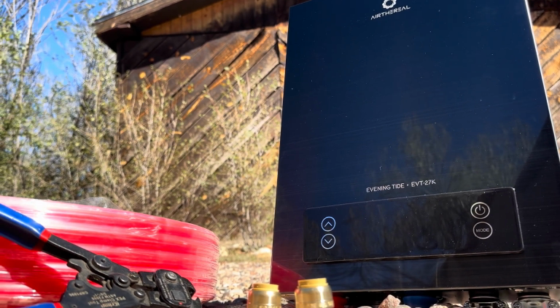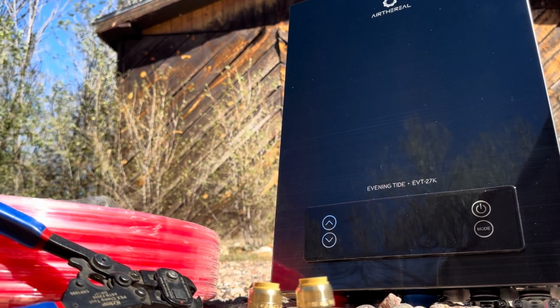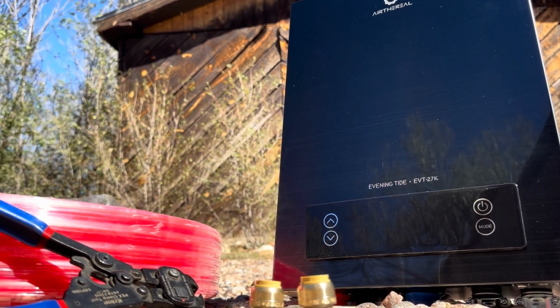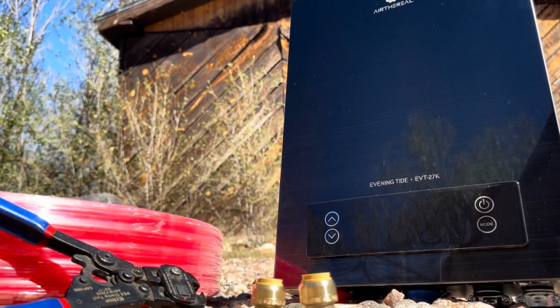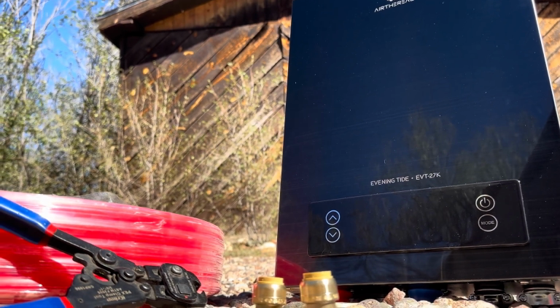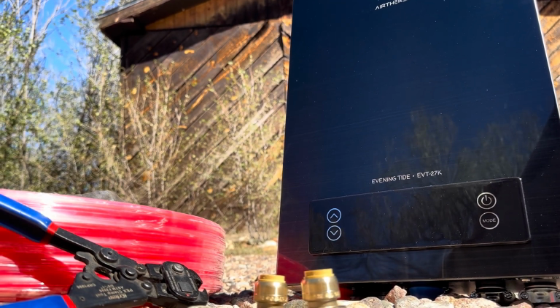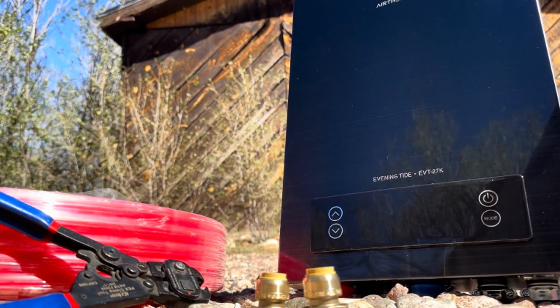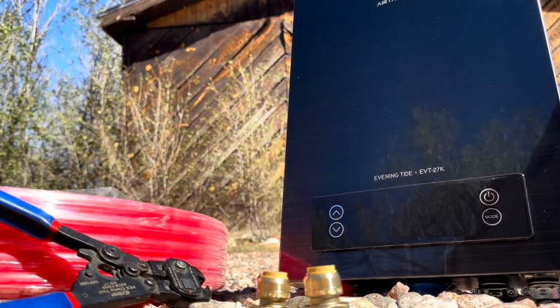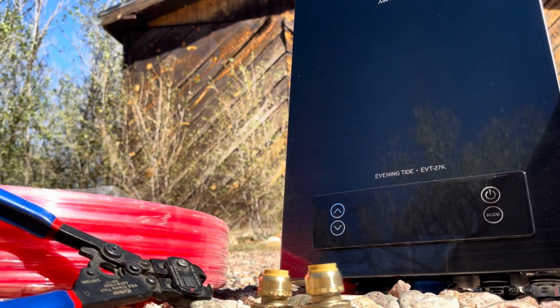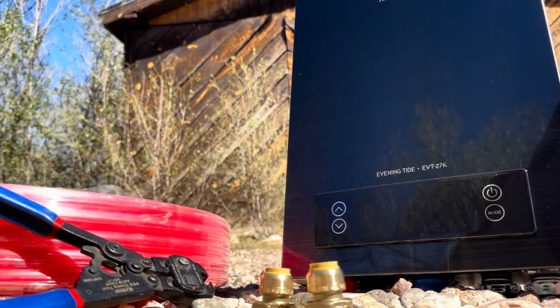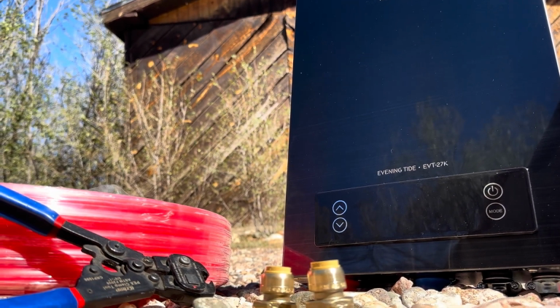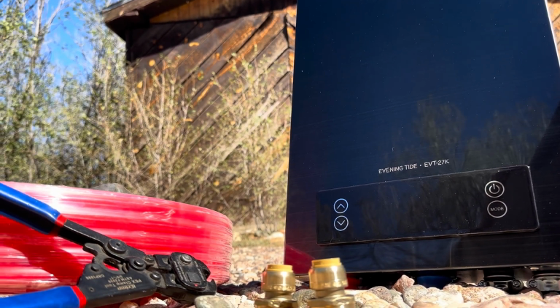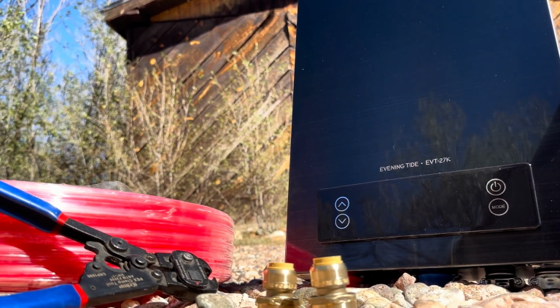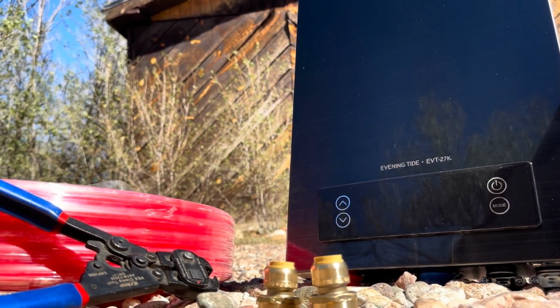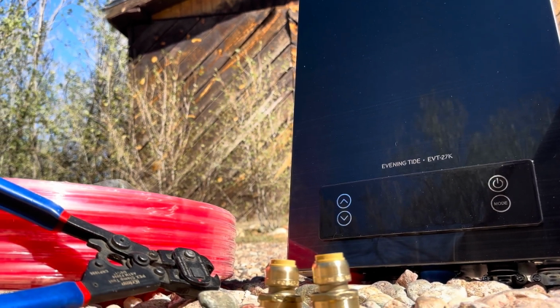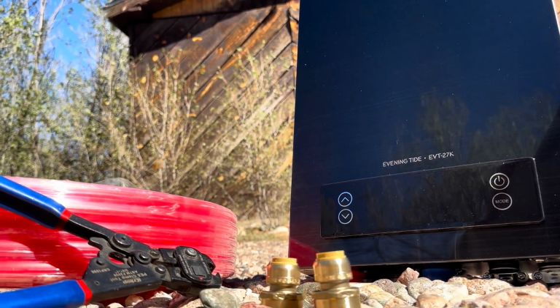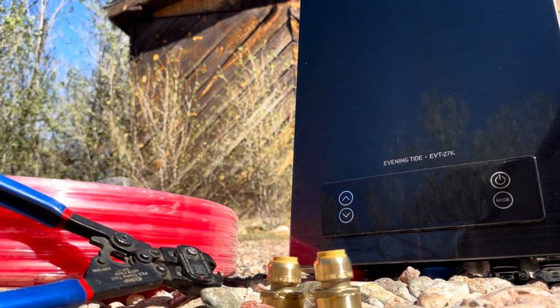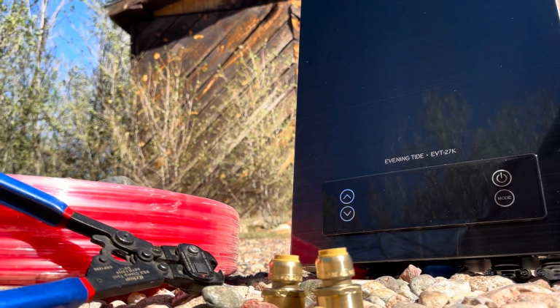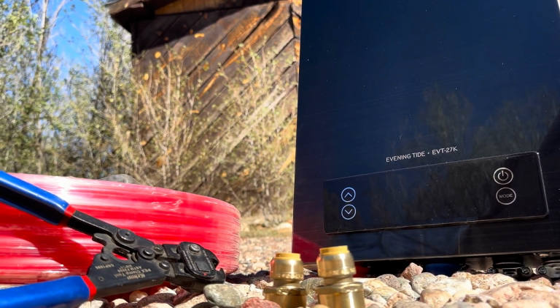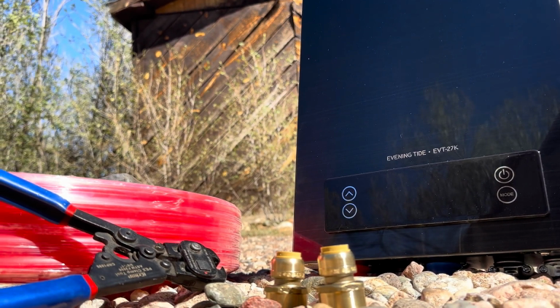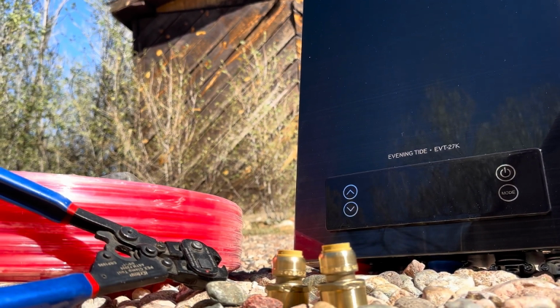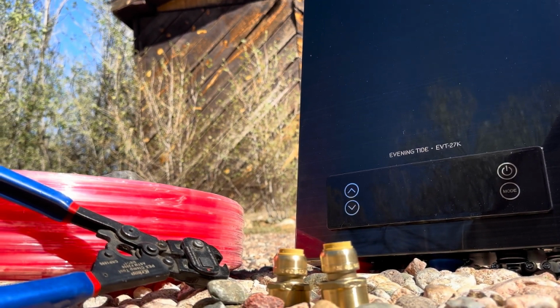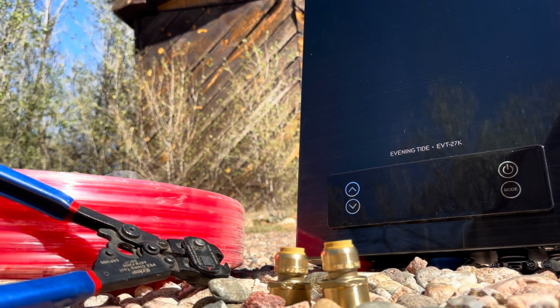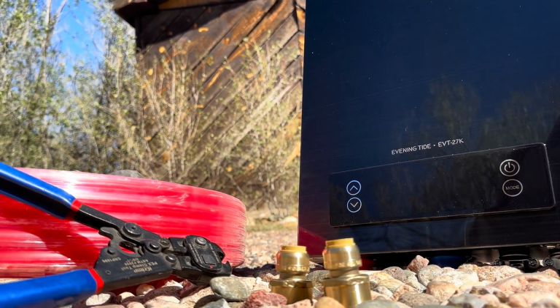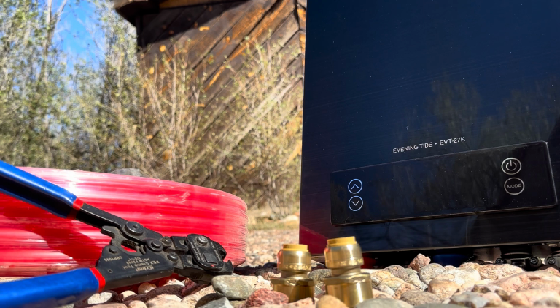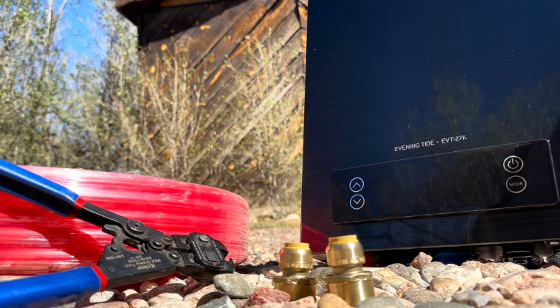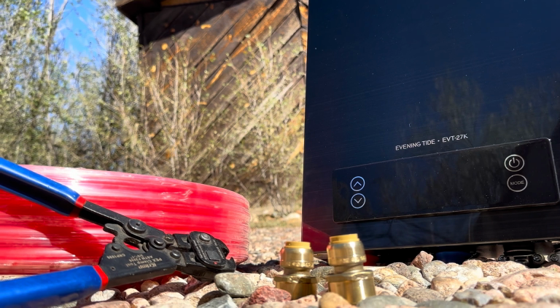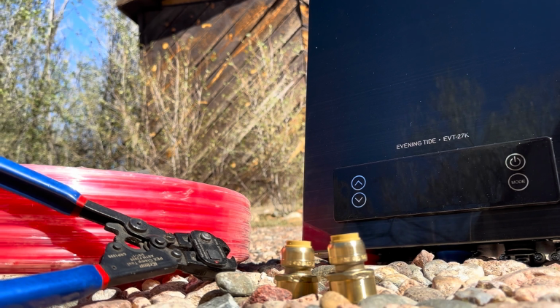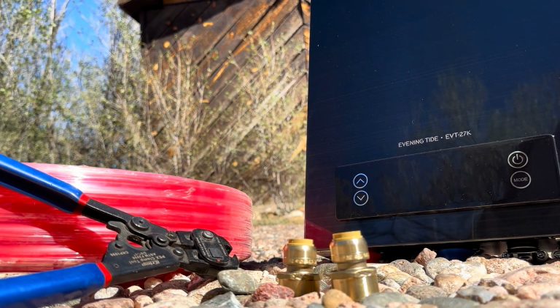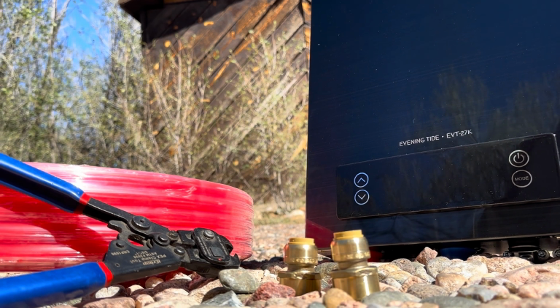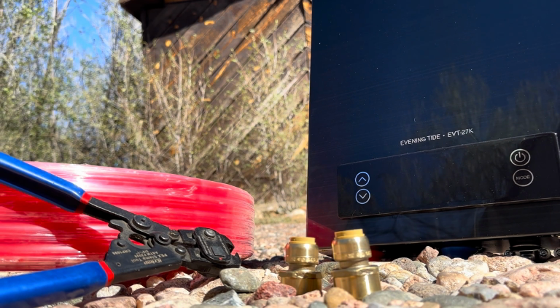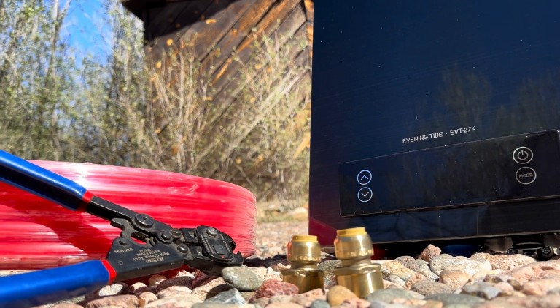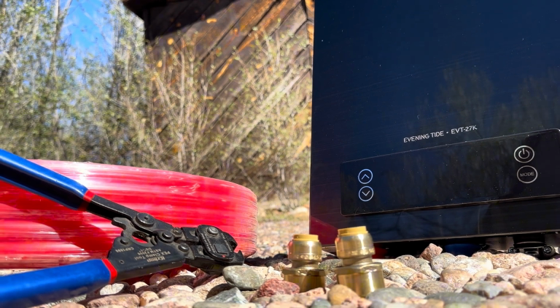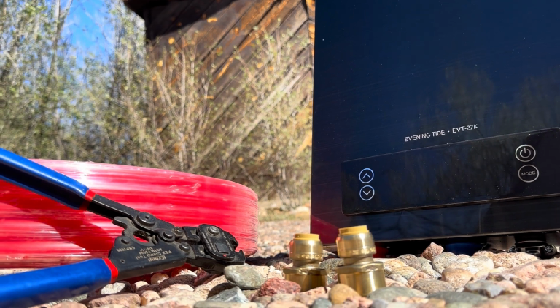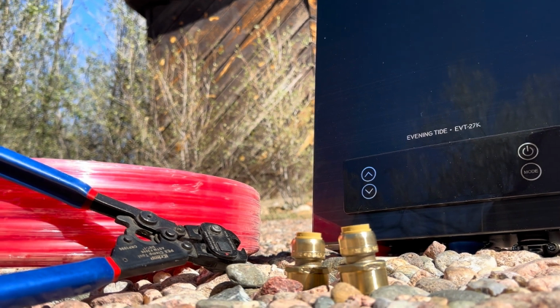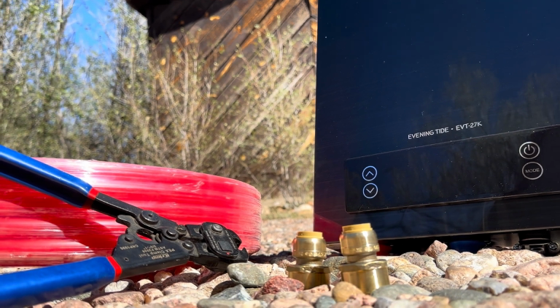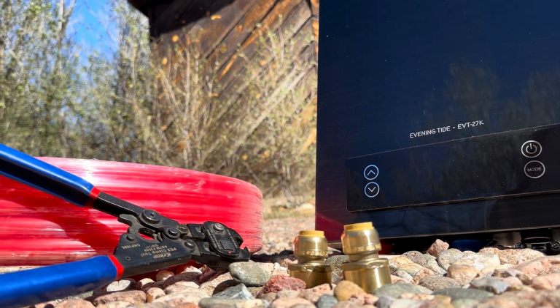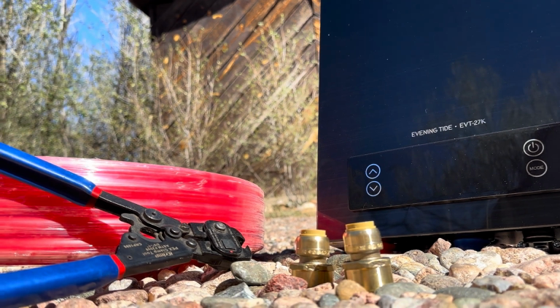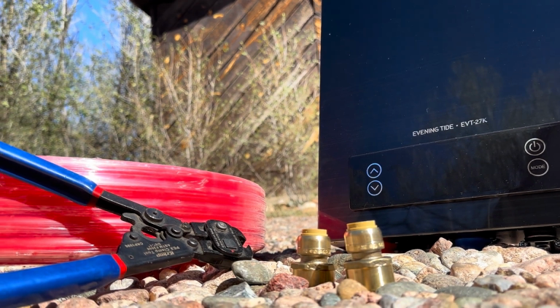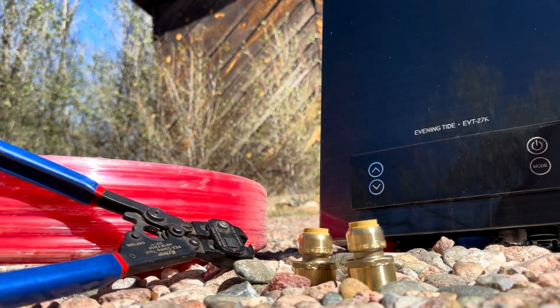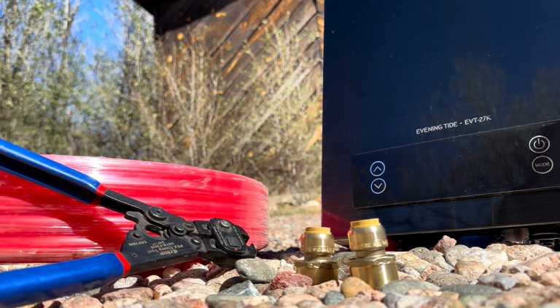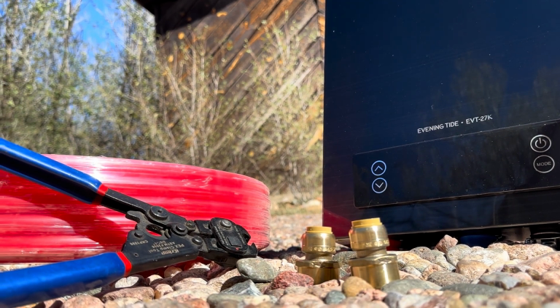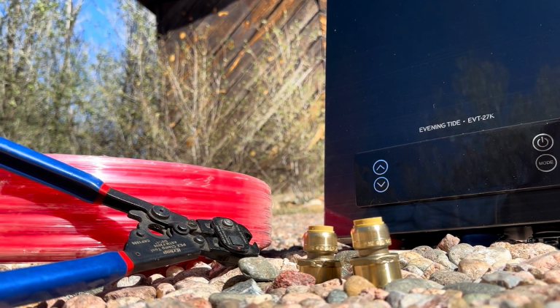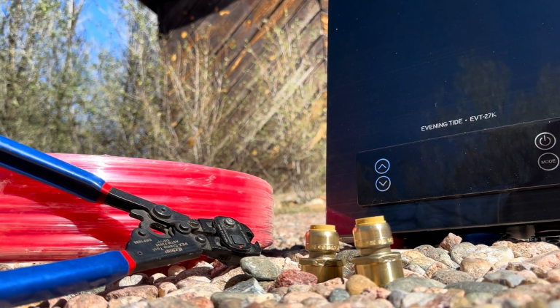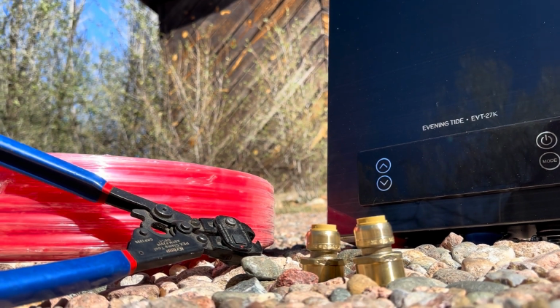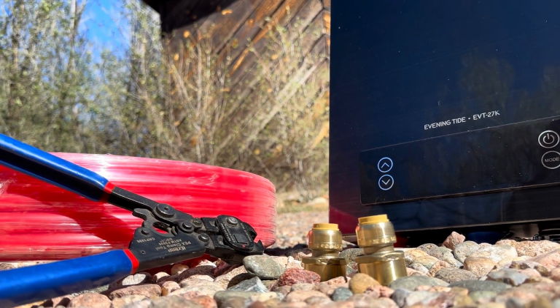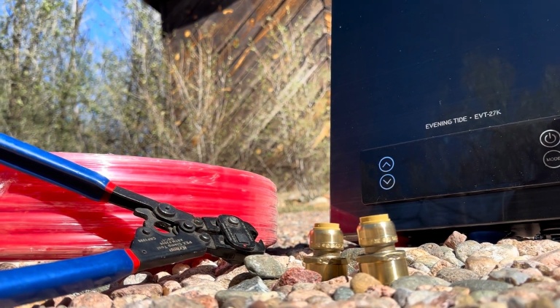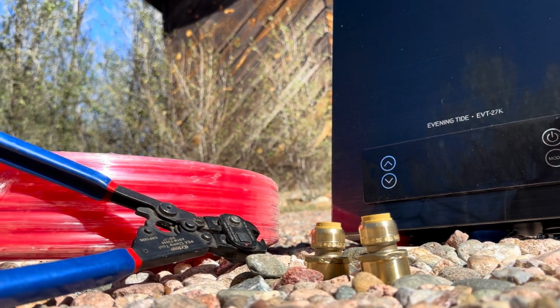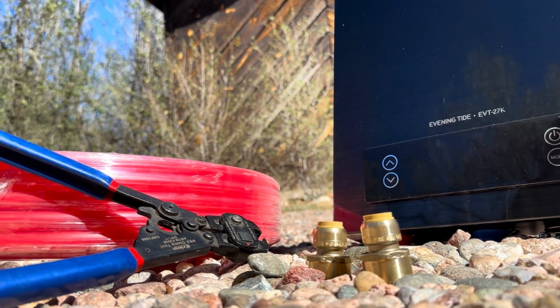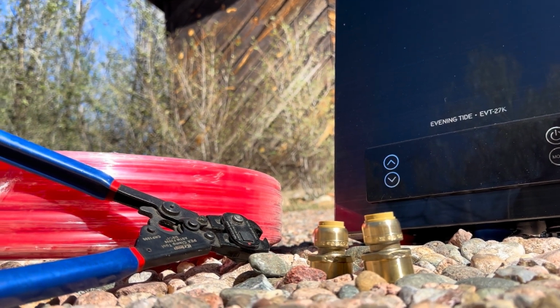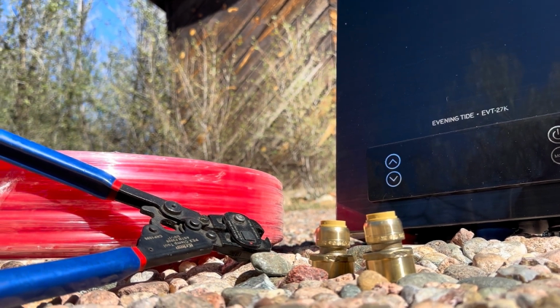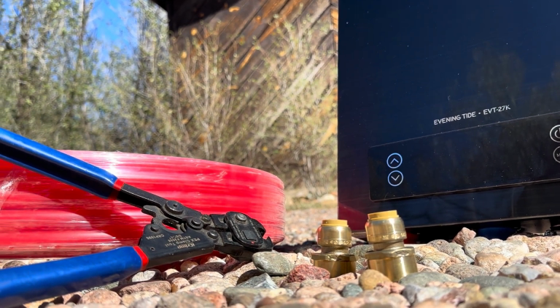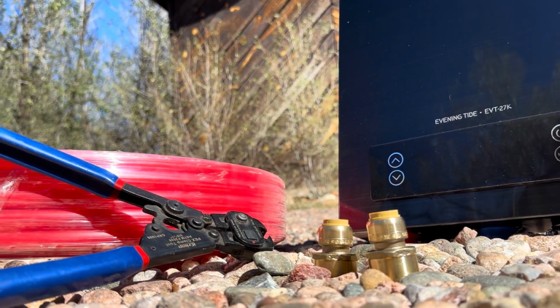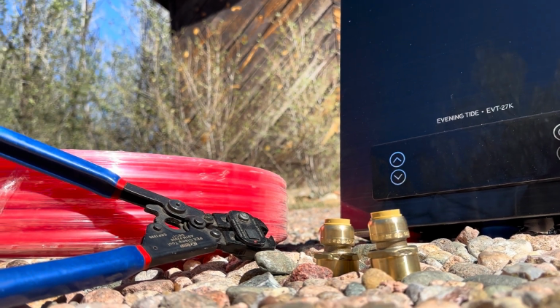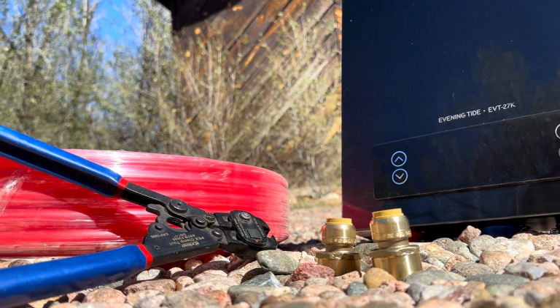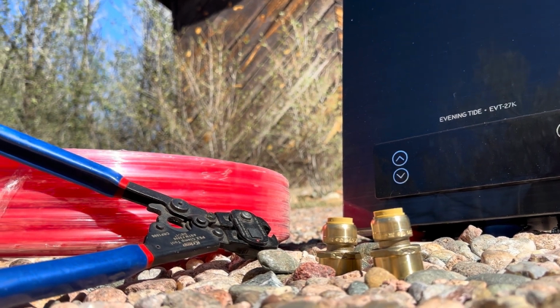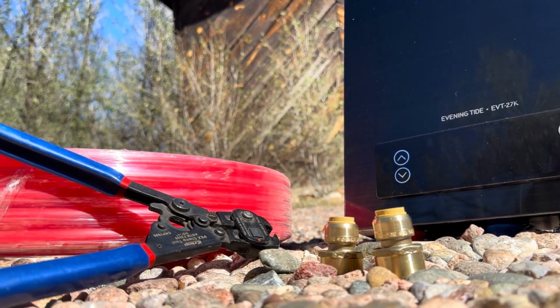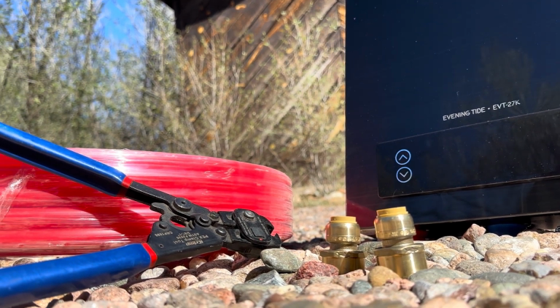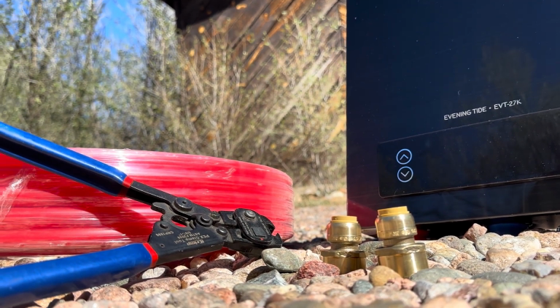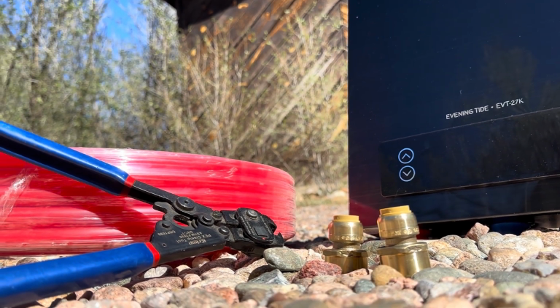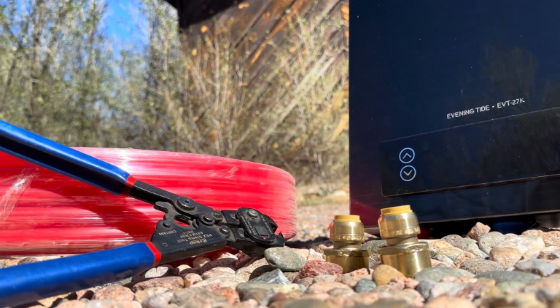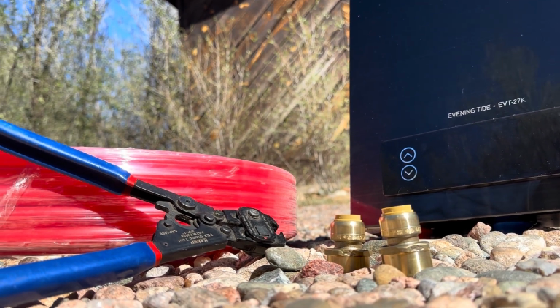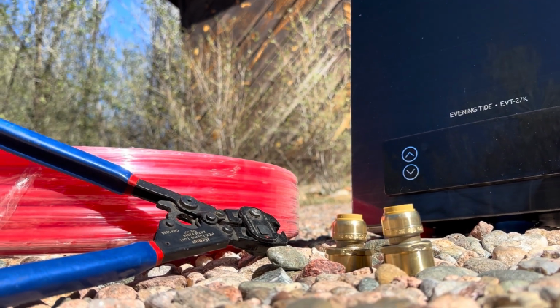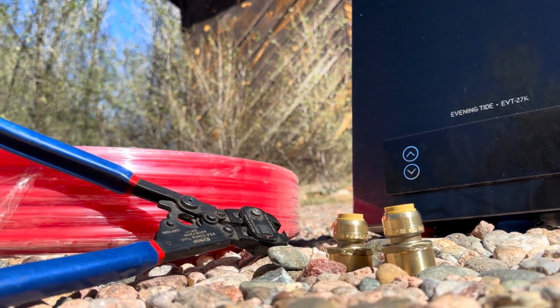I'll be installing this unit using PEX pipe, so I purchased these two PEX adapters to install at the bottom of the water heater.